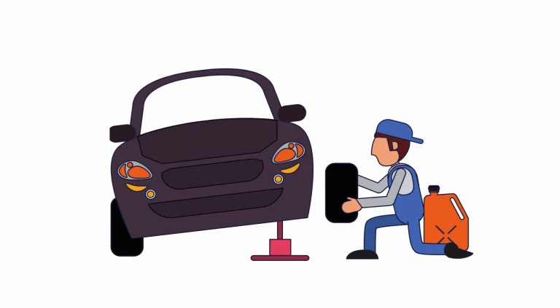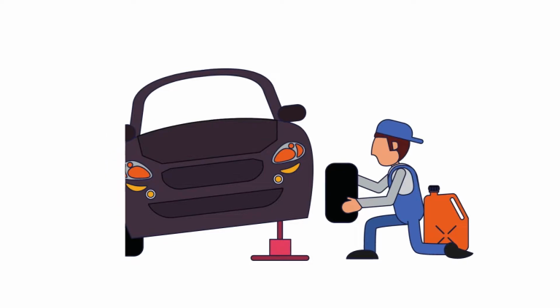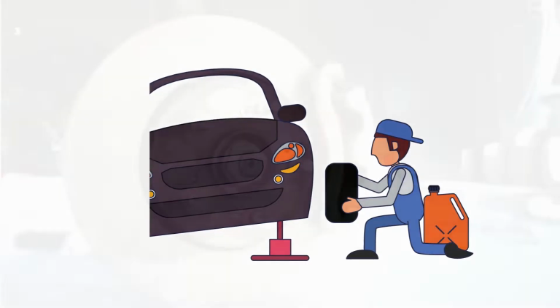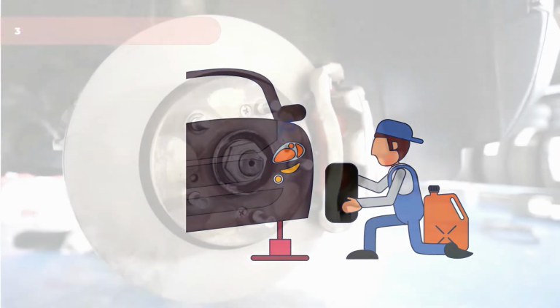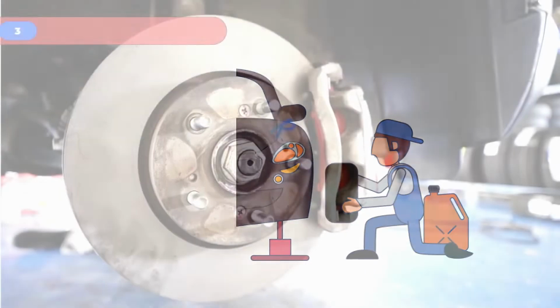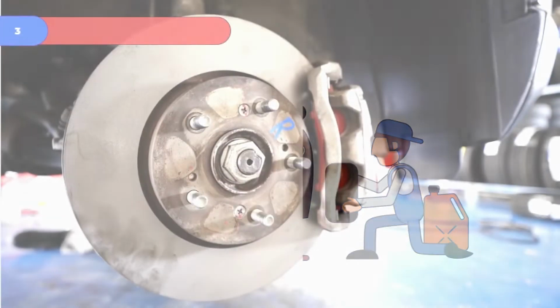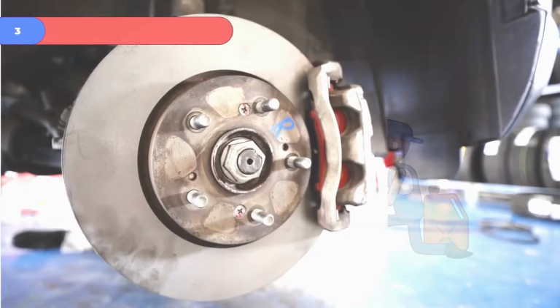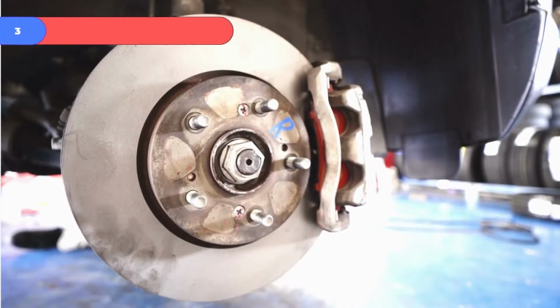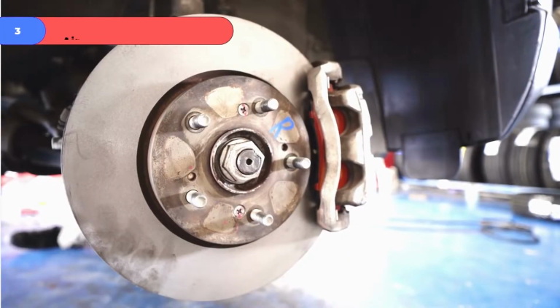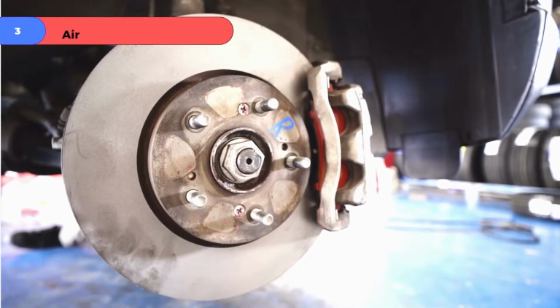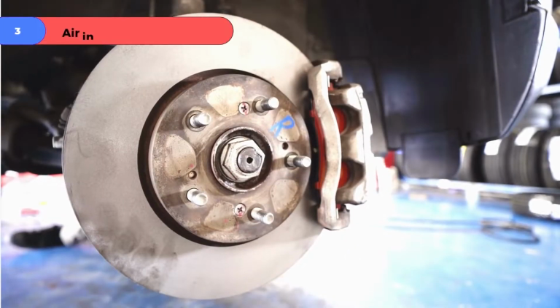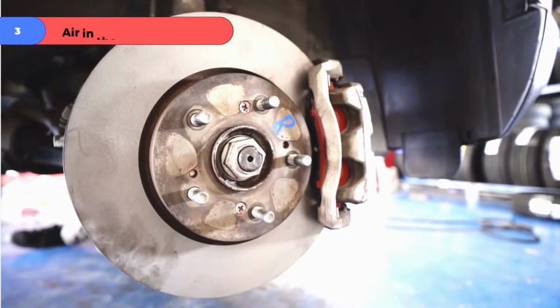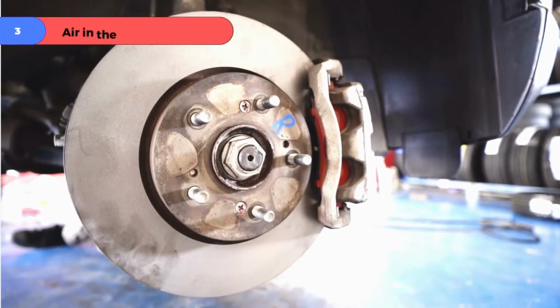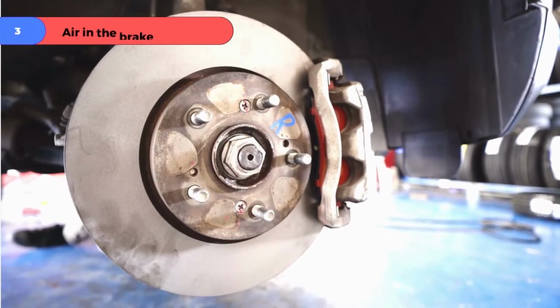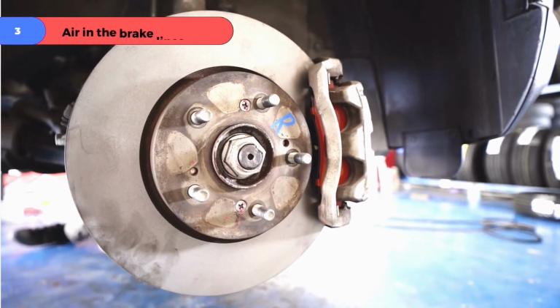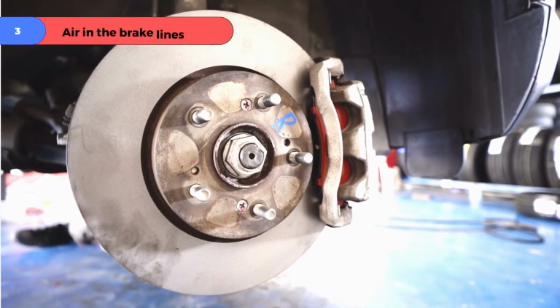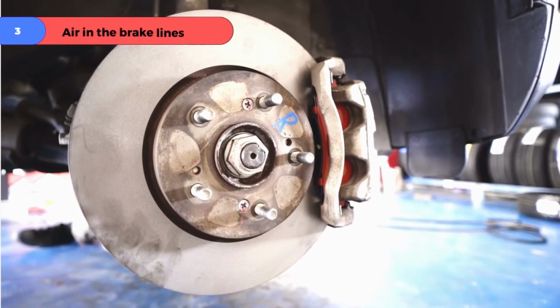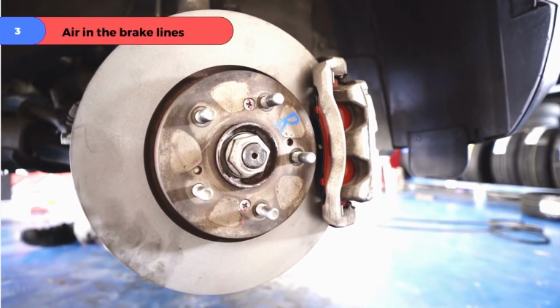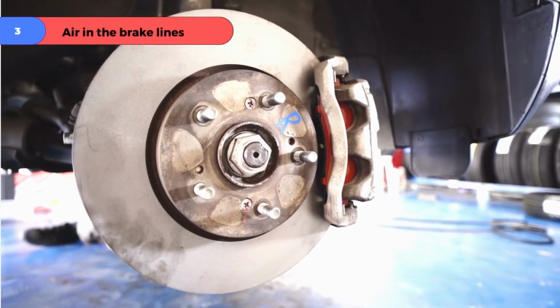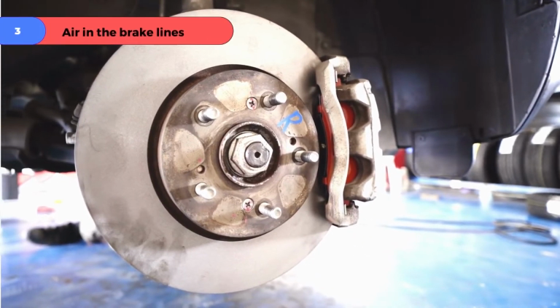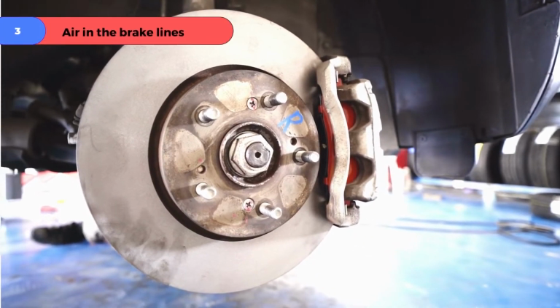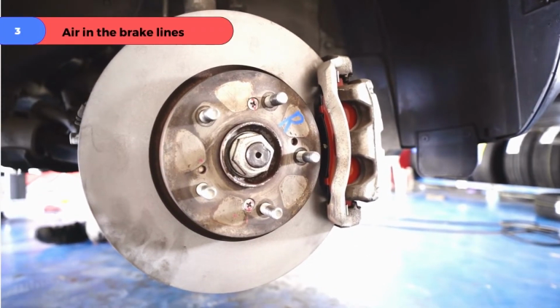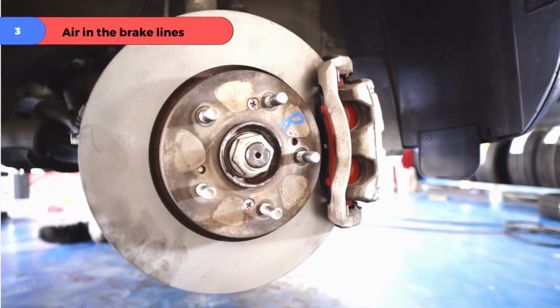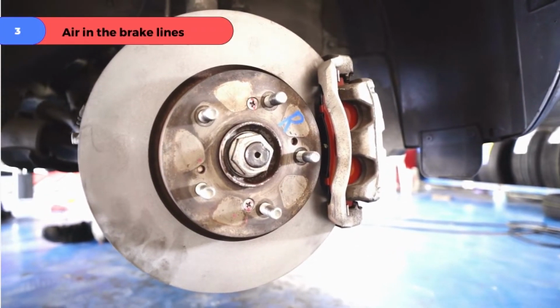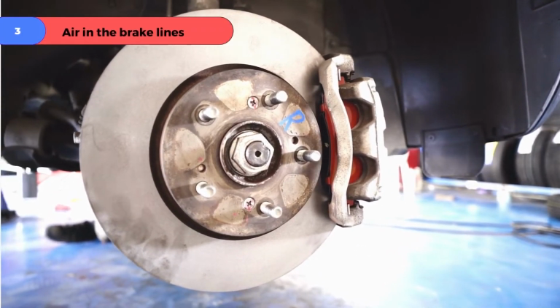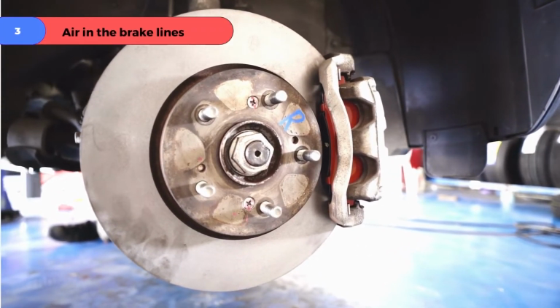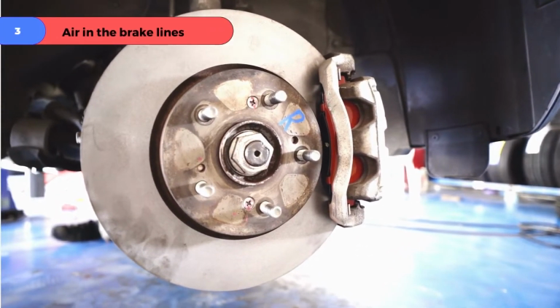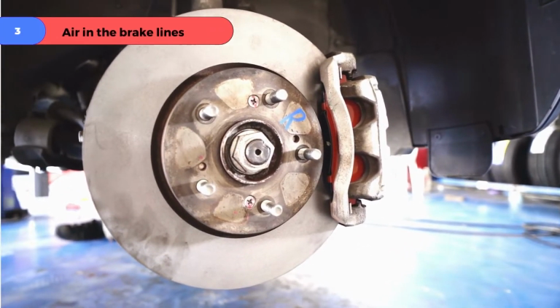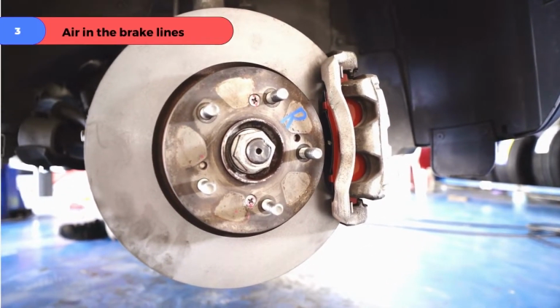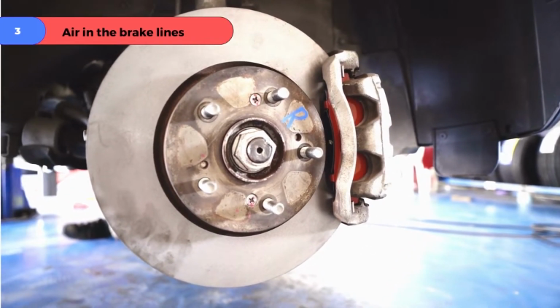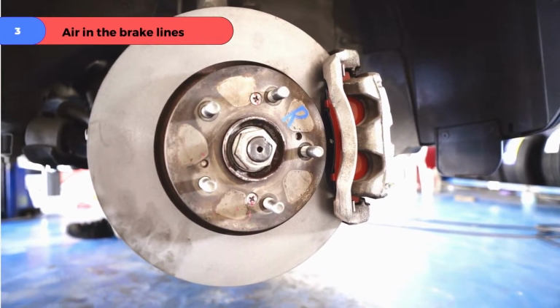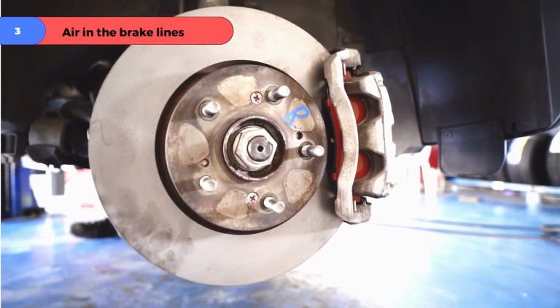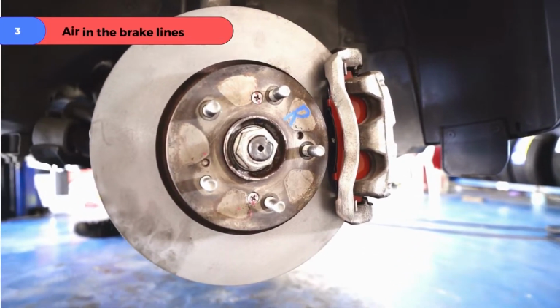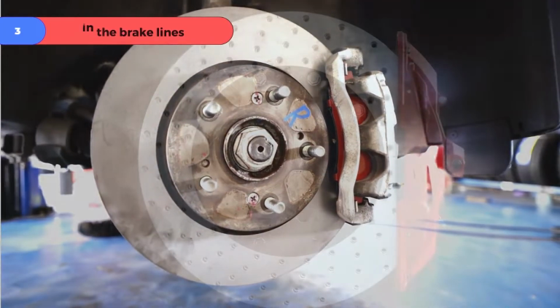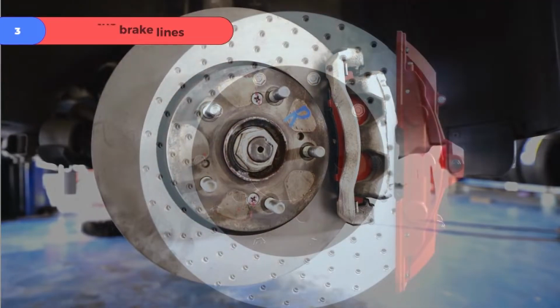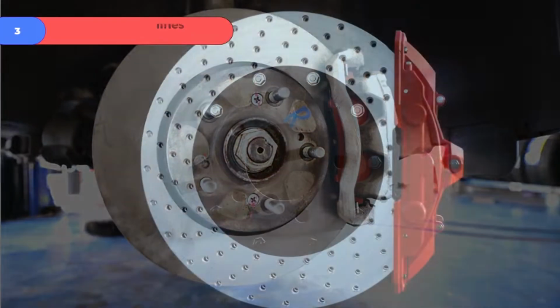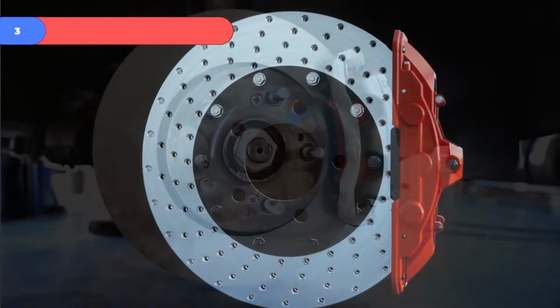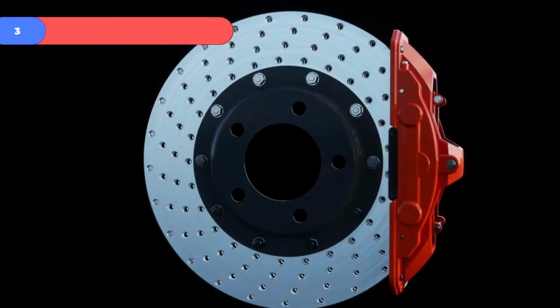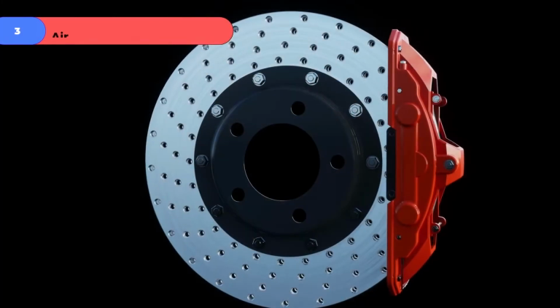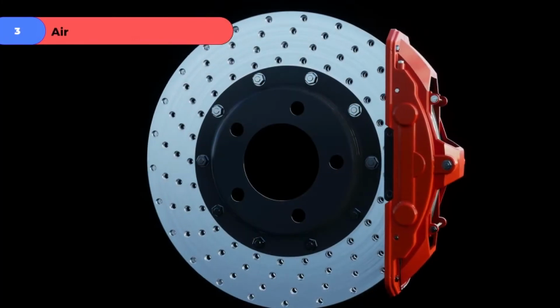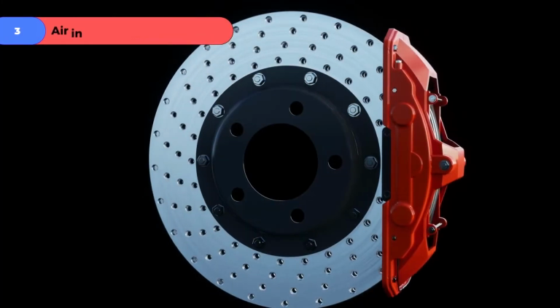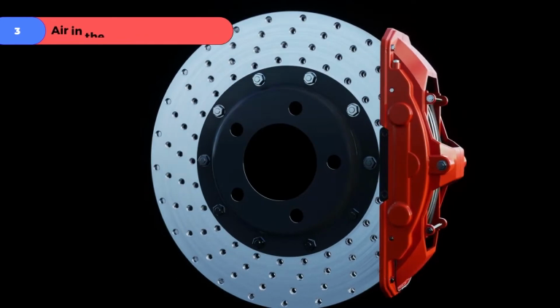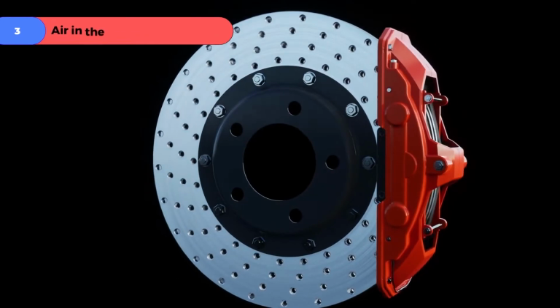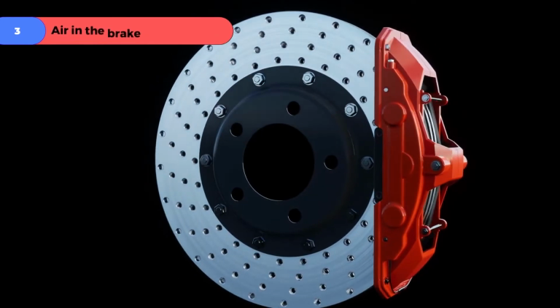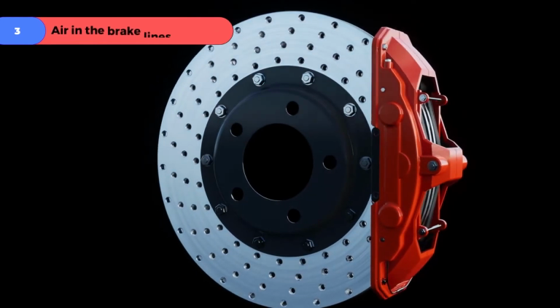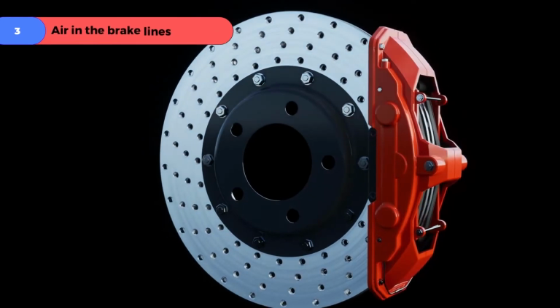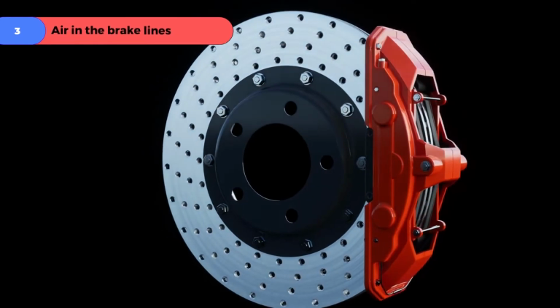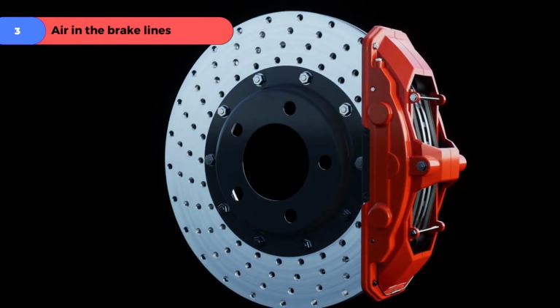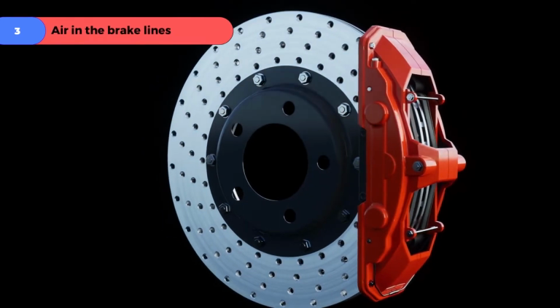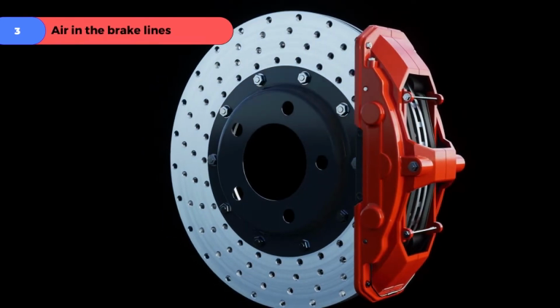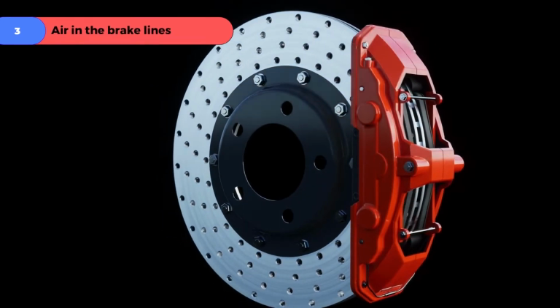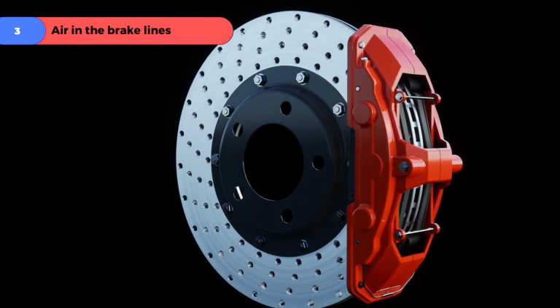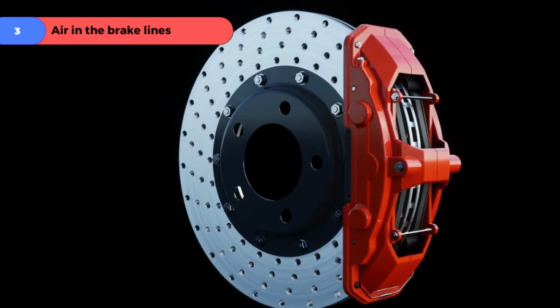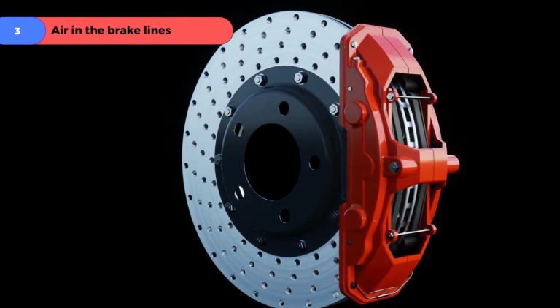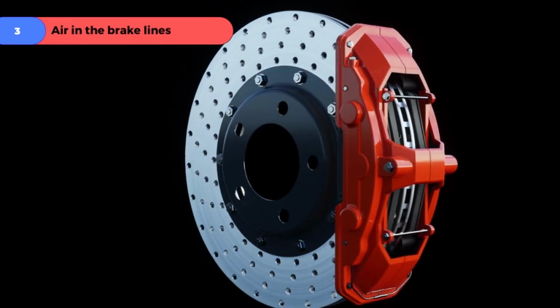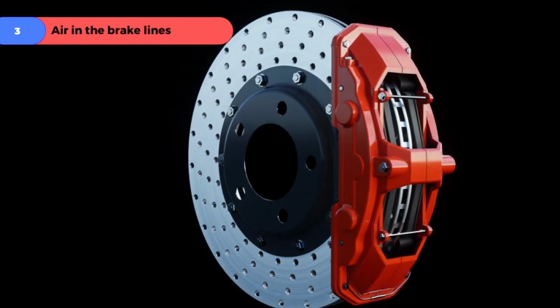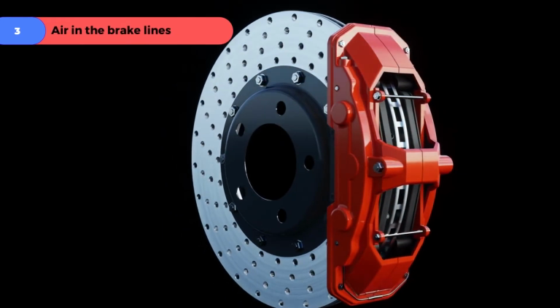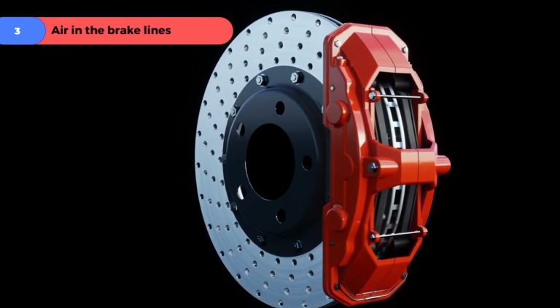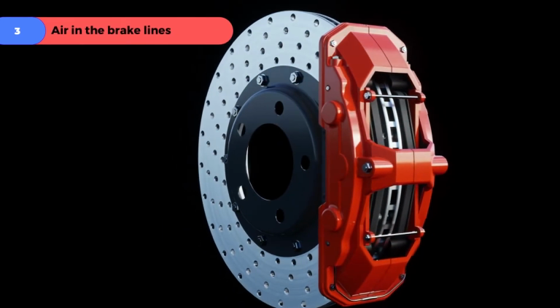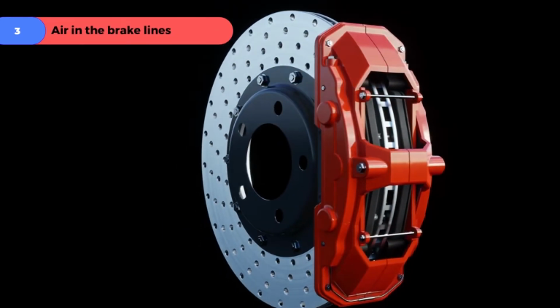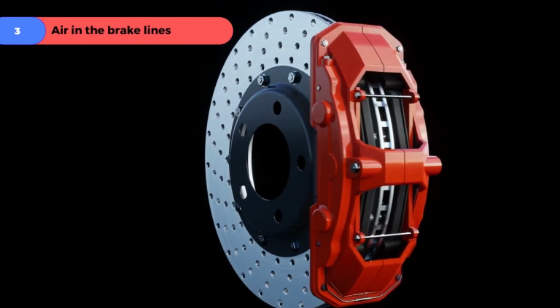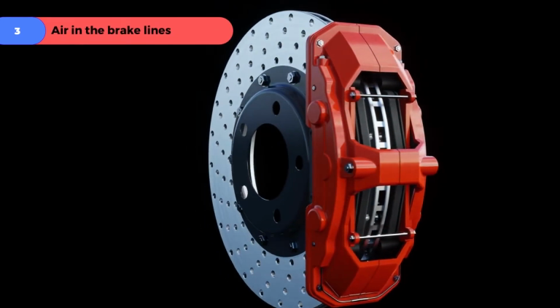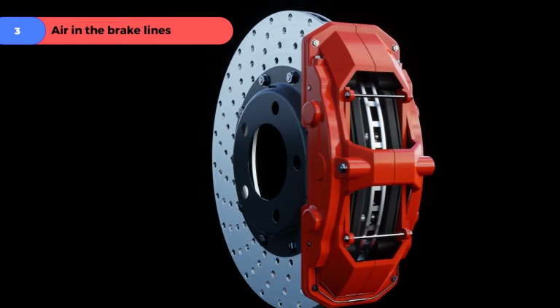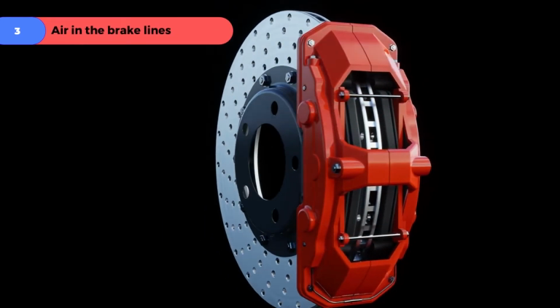Problem number three: air in the brake lines. In this case, perform a brake bleed to purge any air.